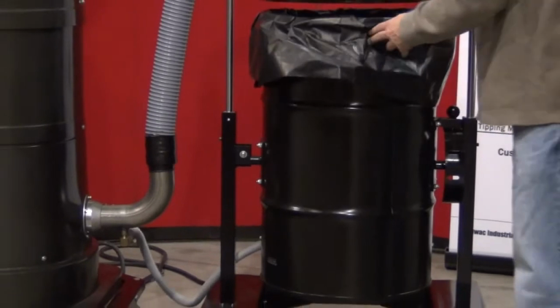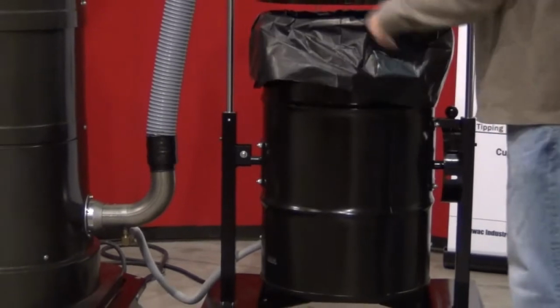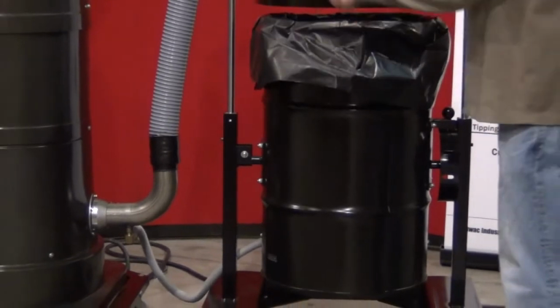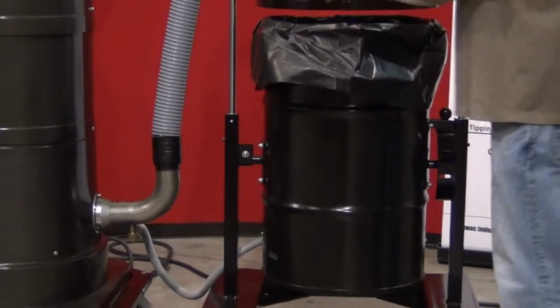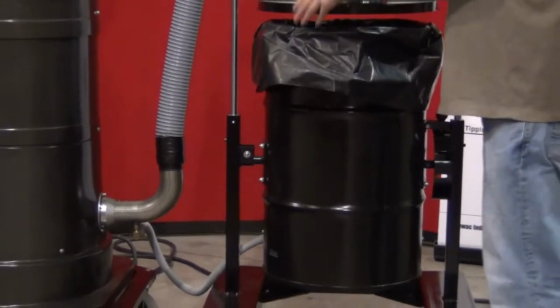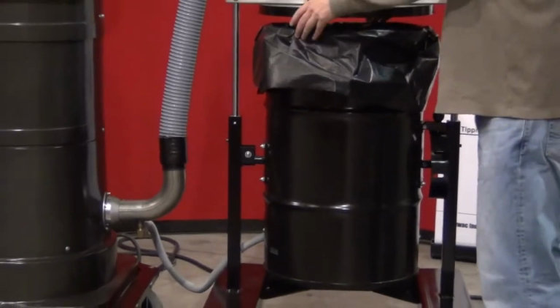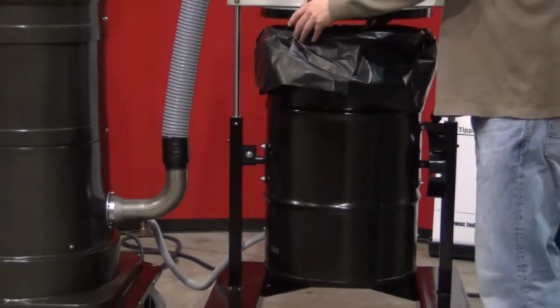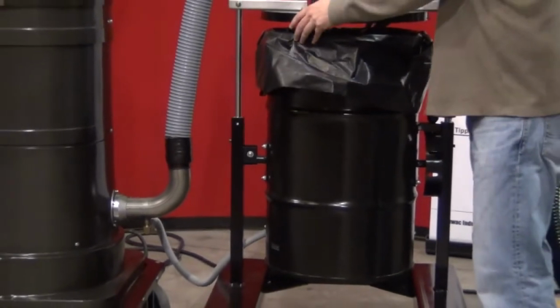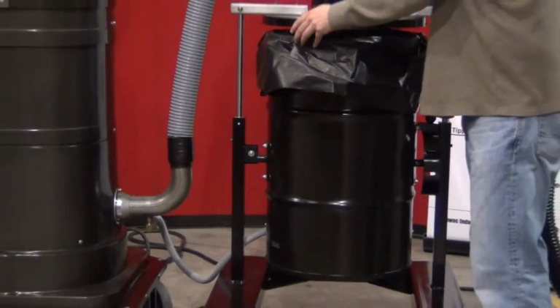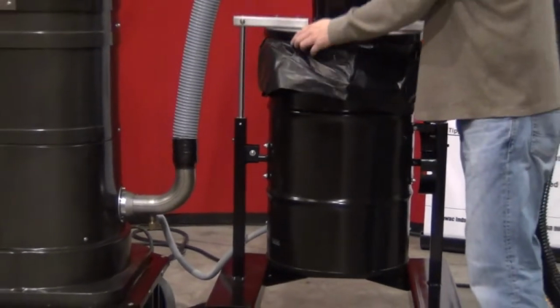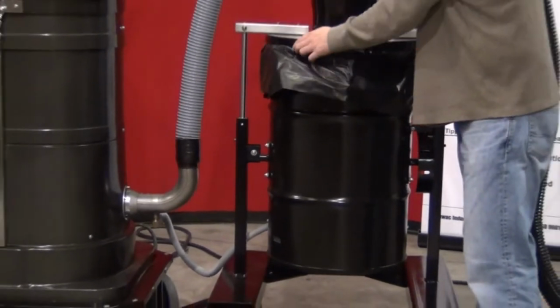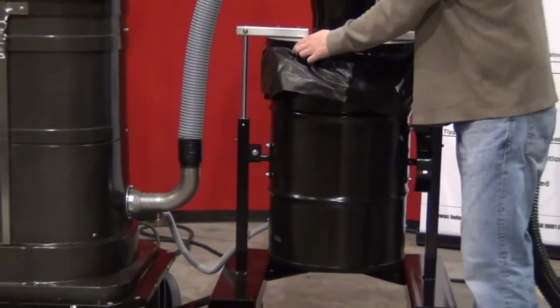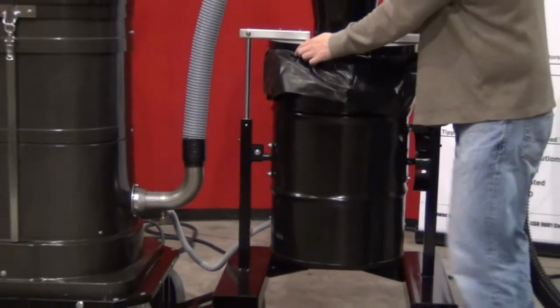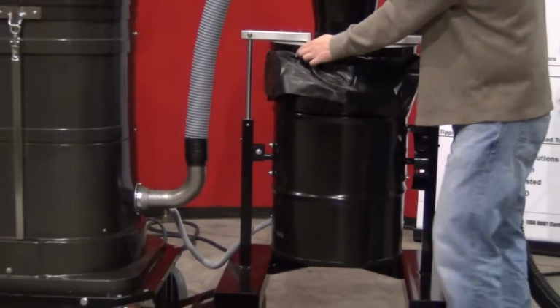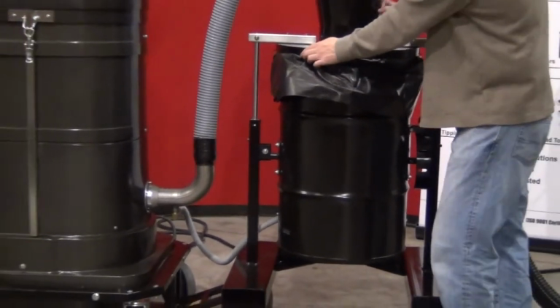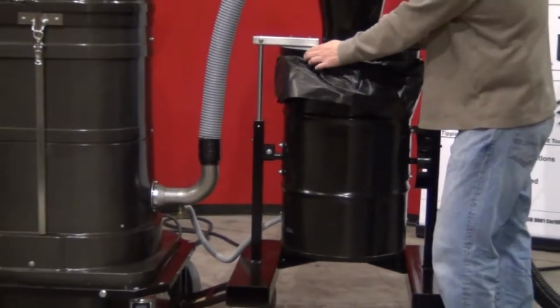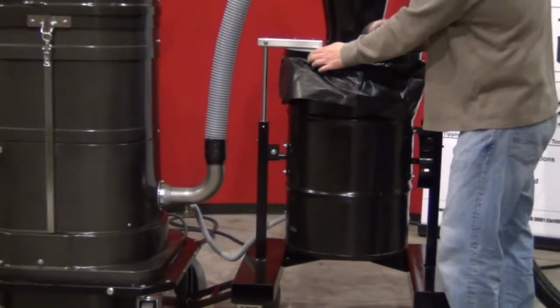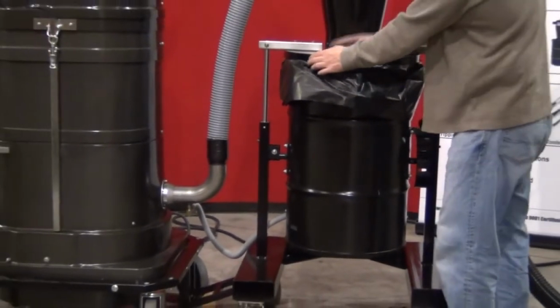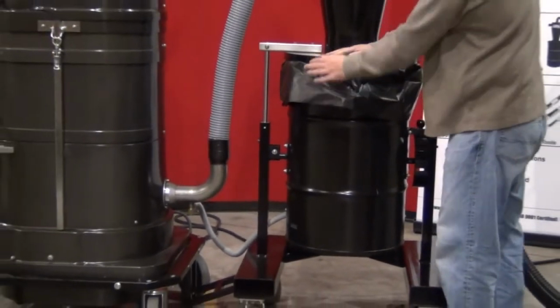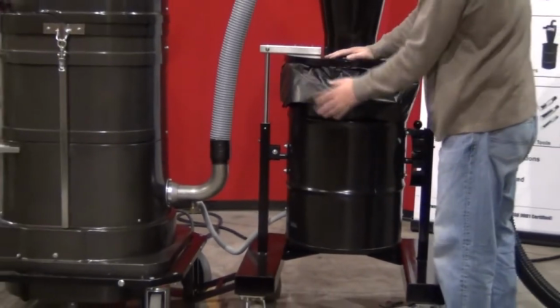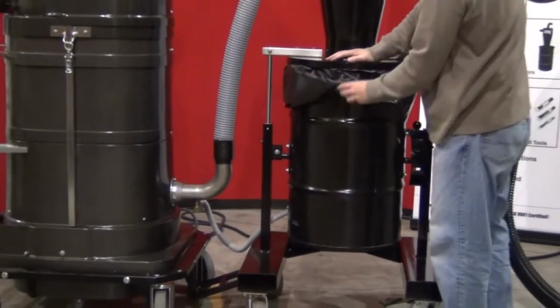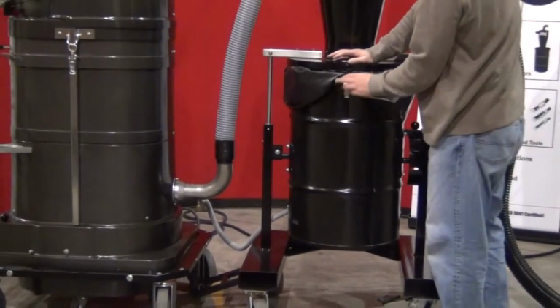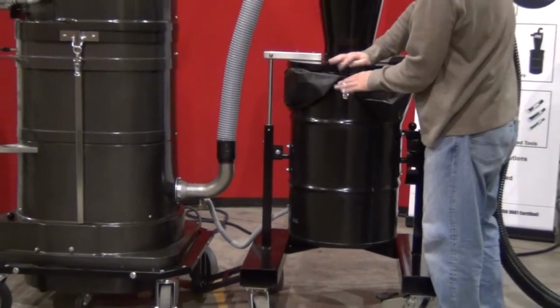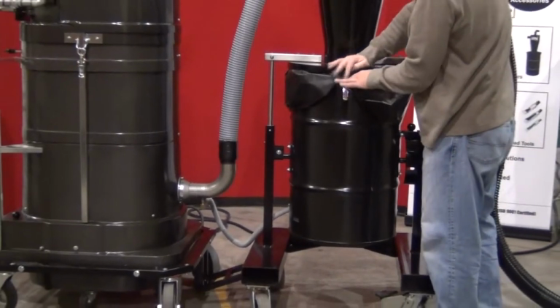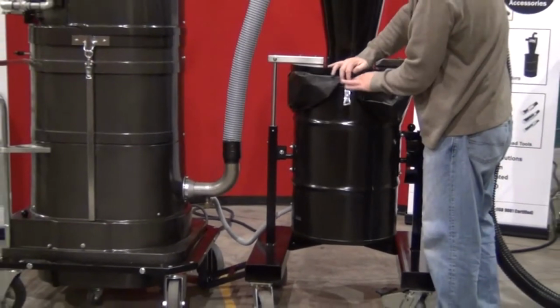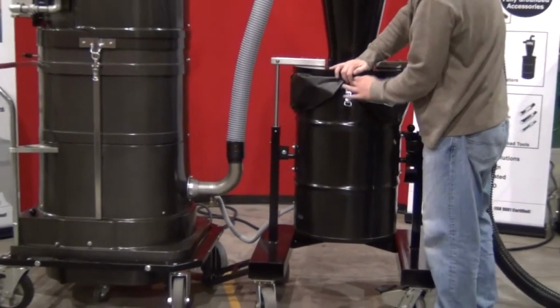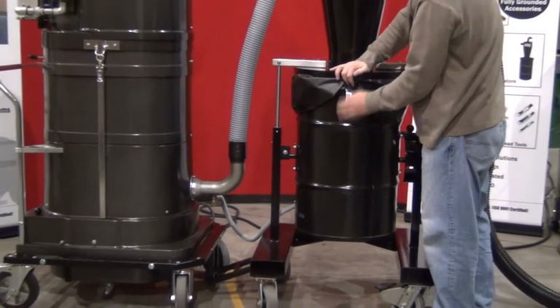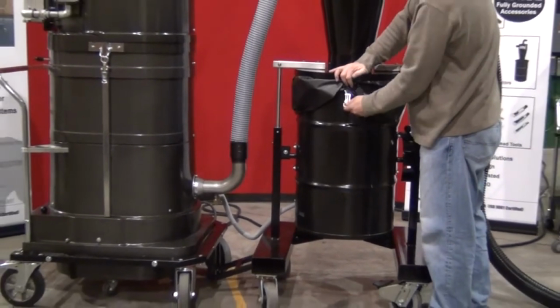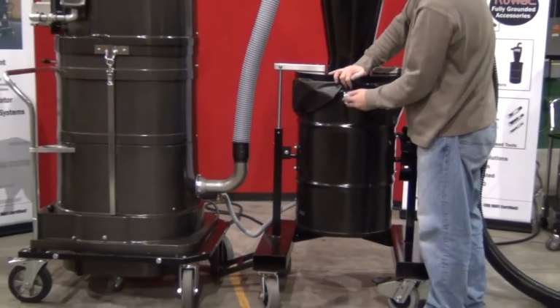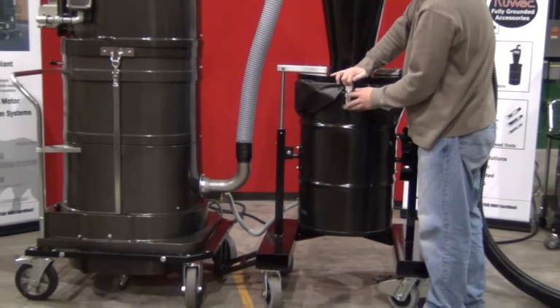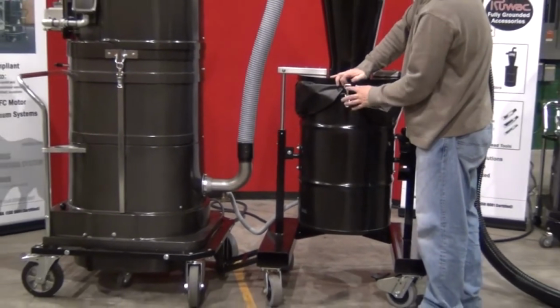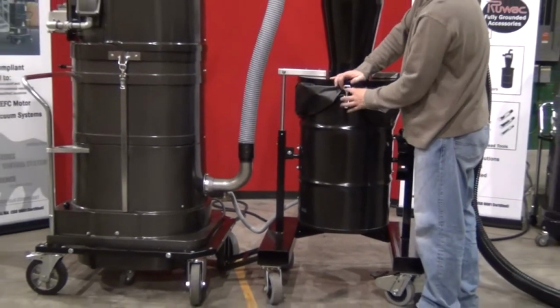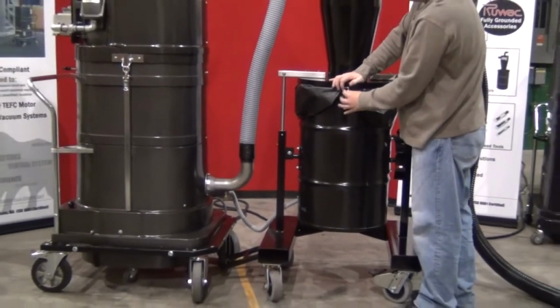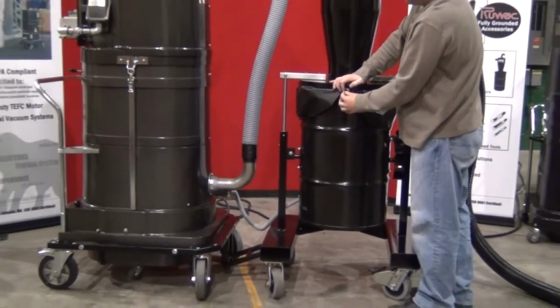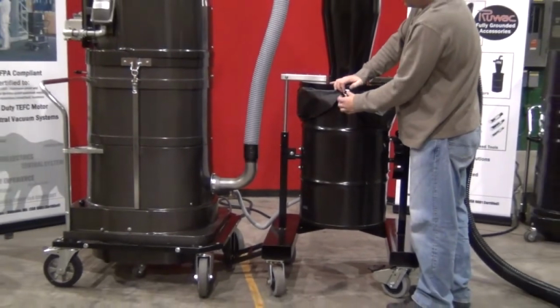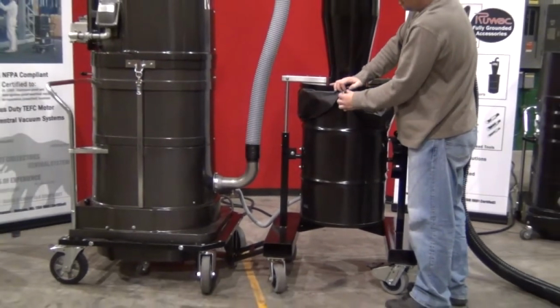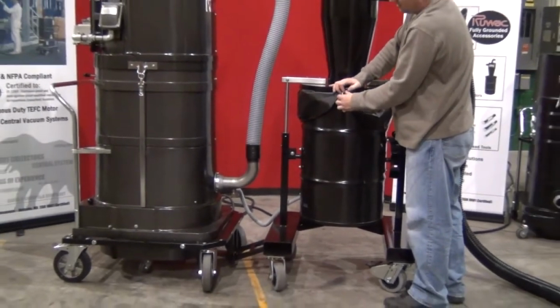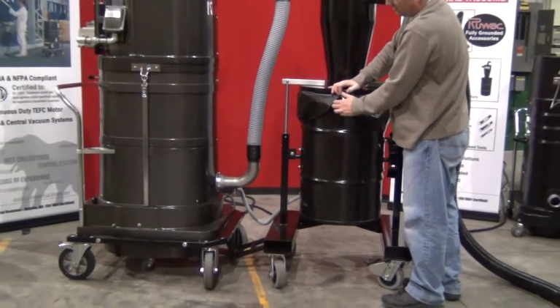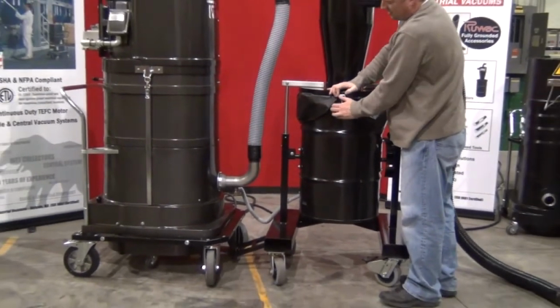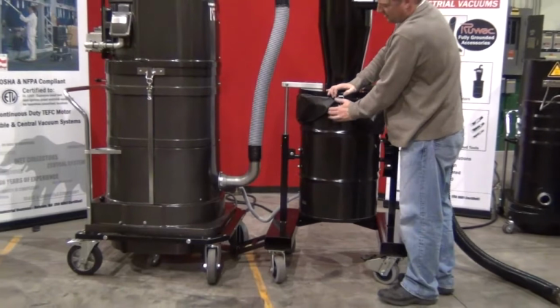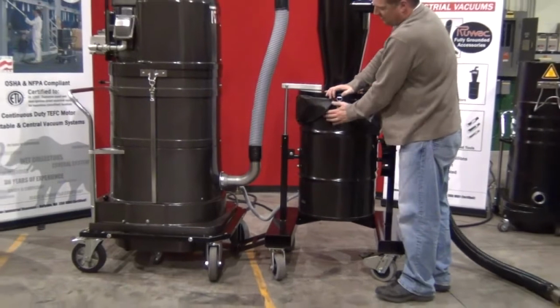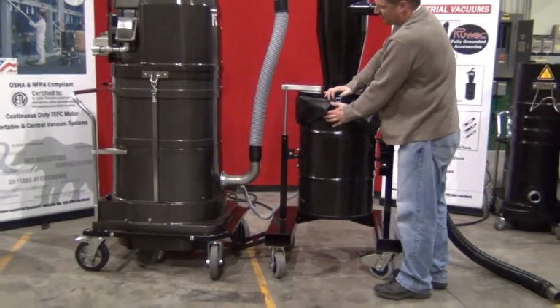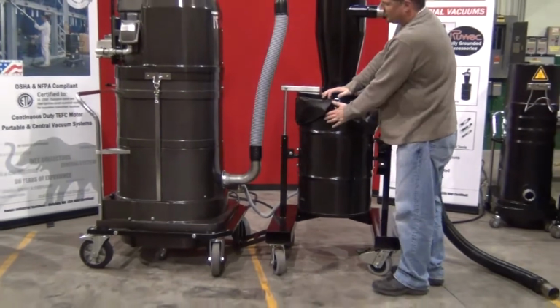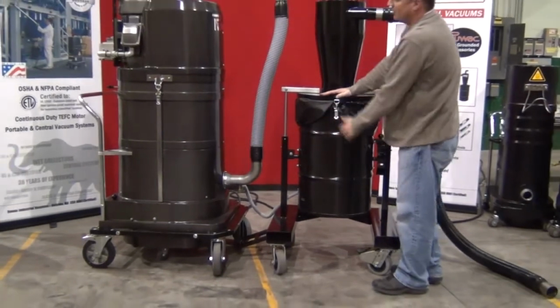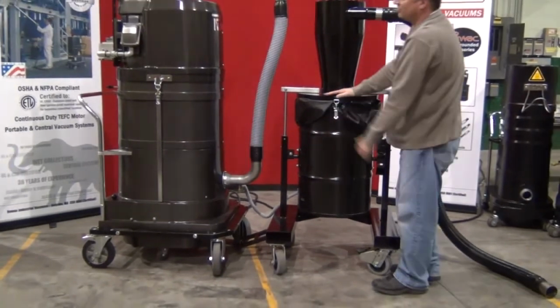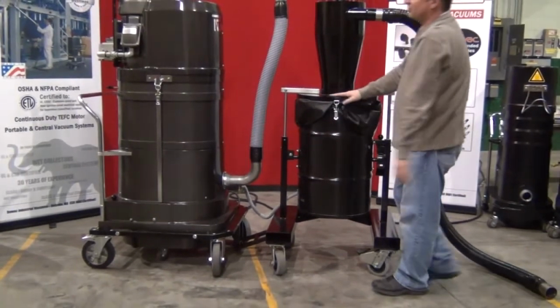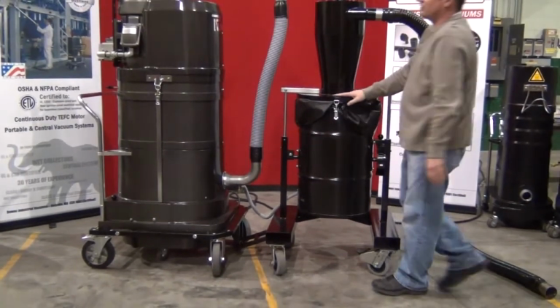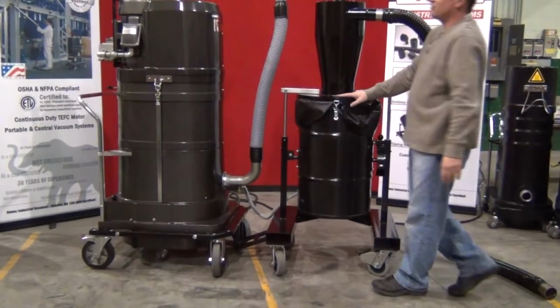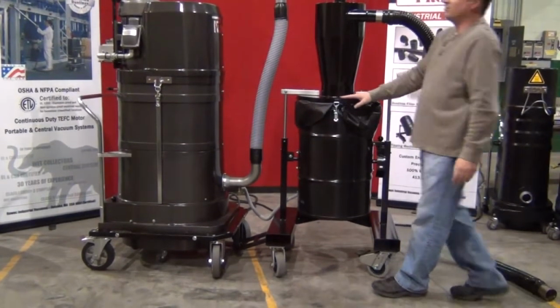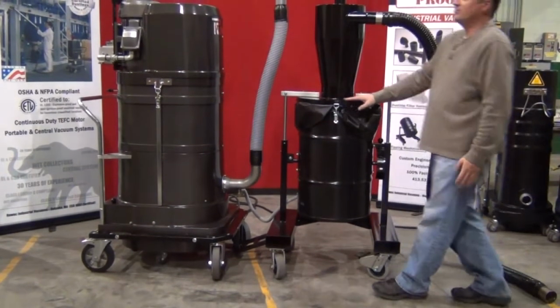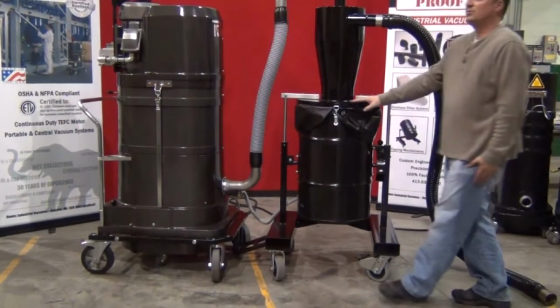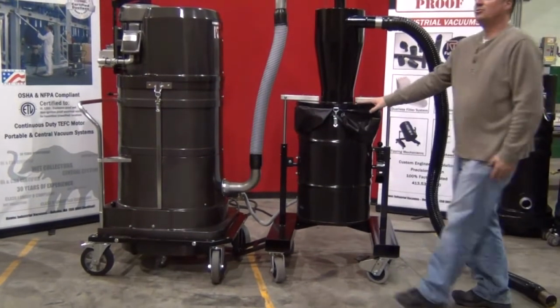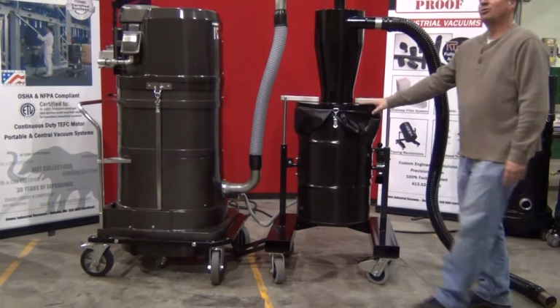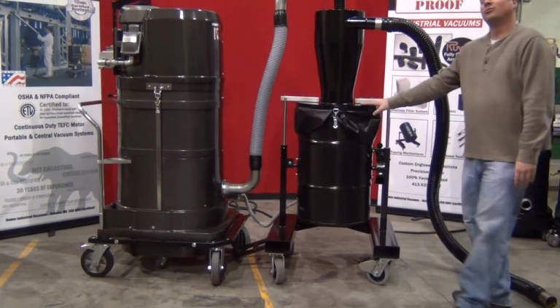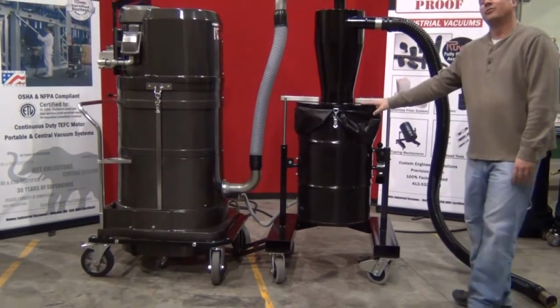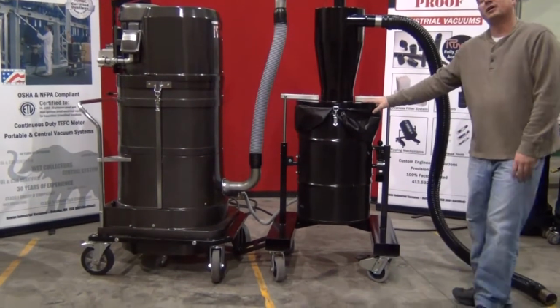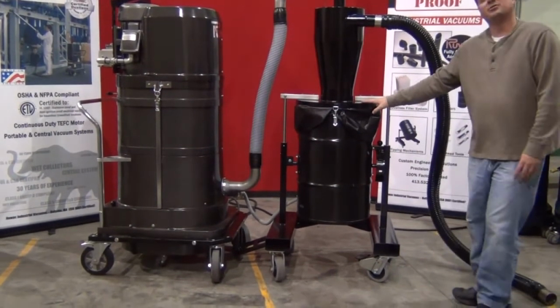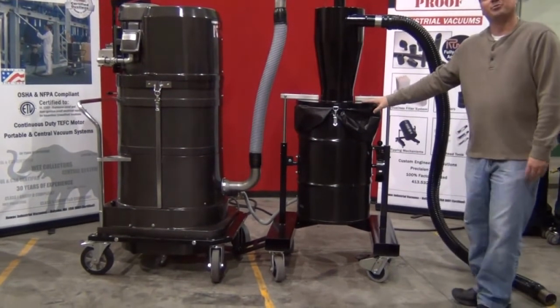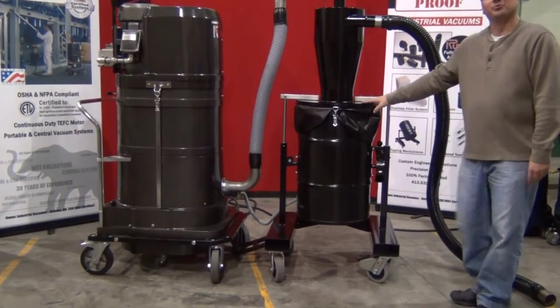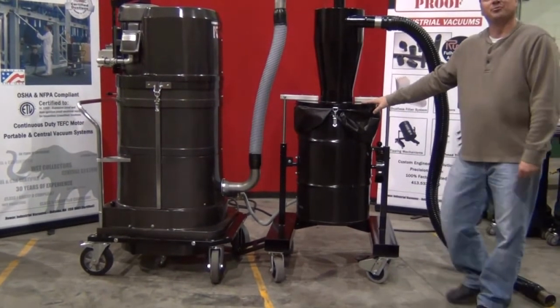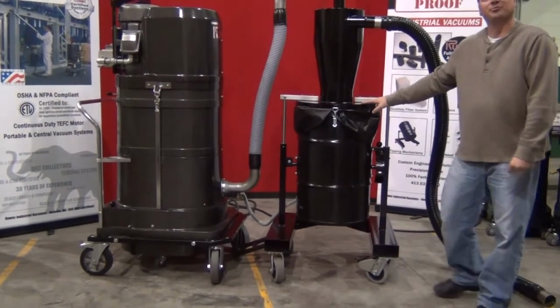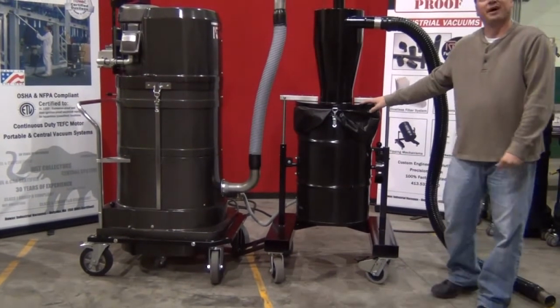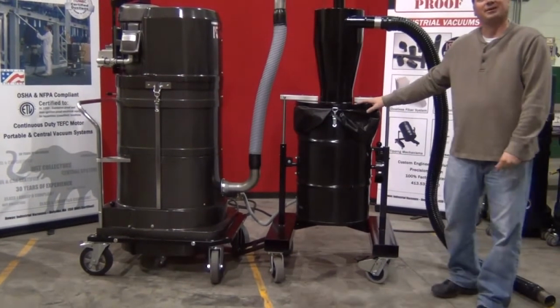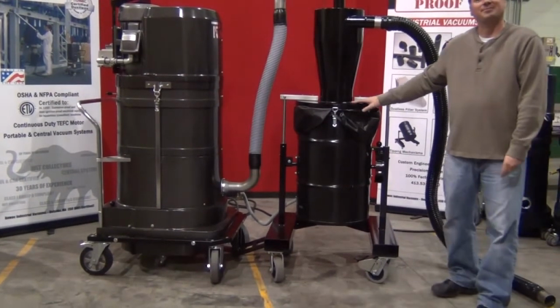This has been a review of how to set up the HEC separation system to a RUVAC explosion-proof vacuum.